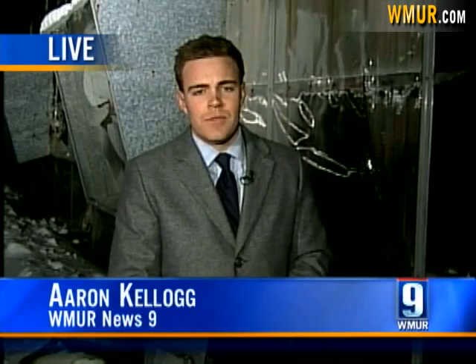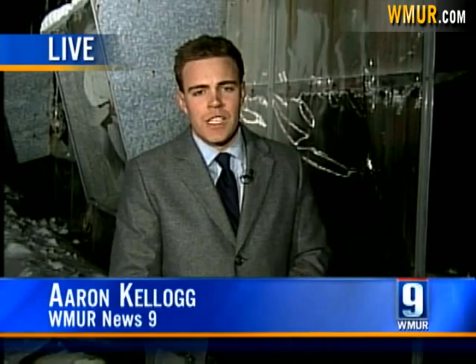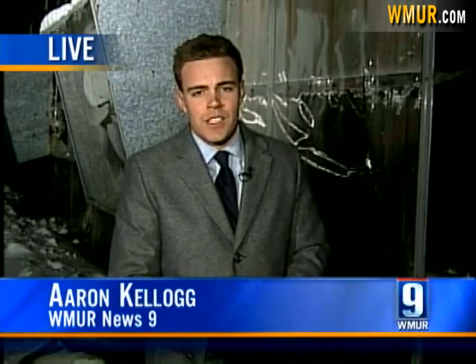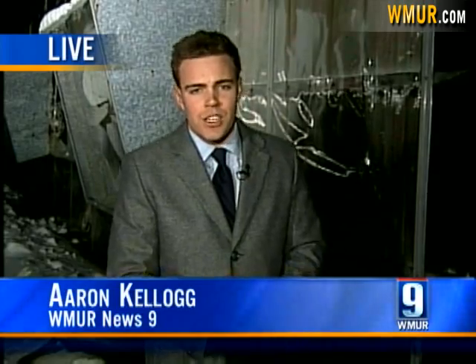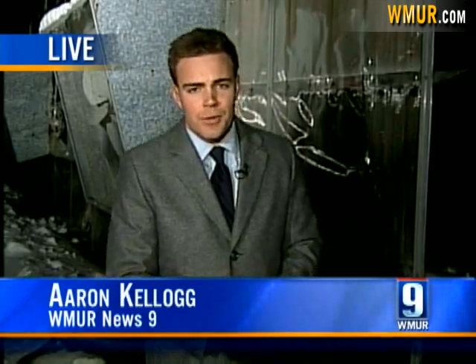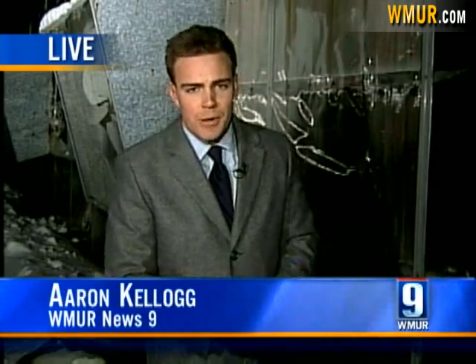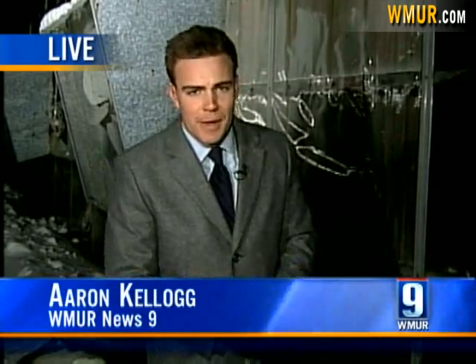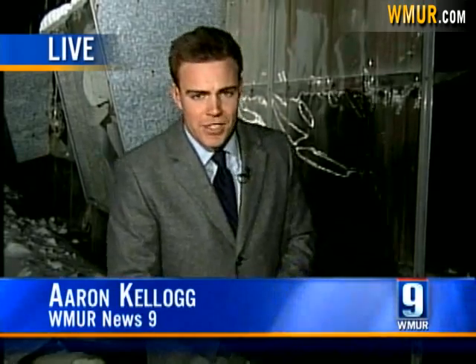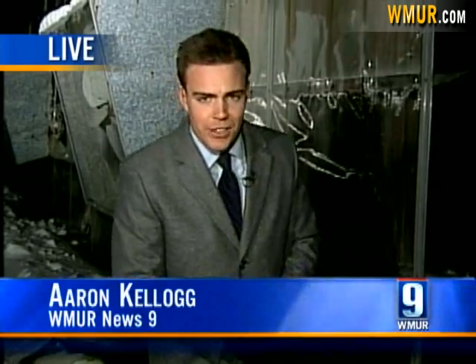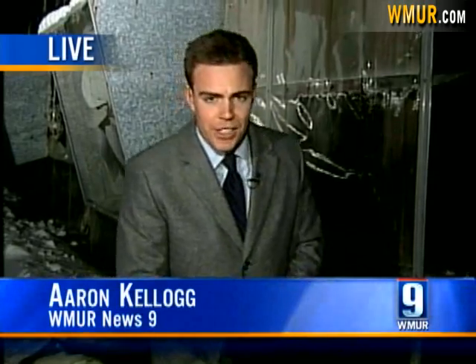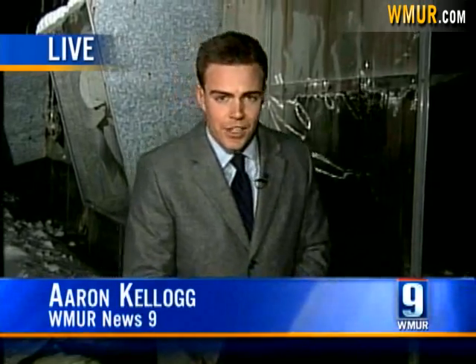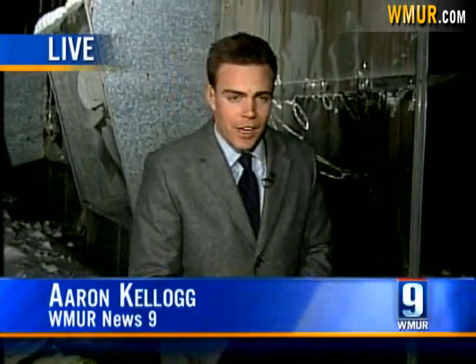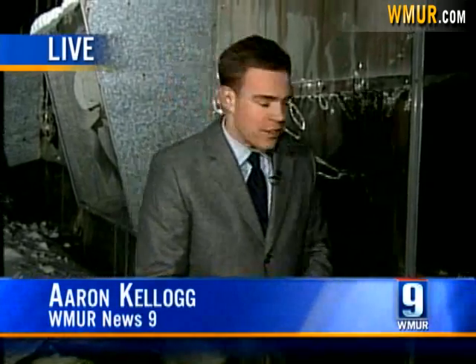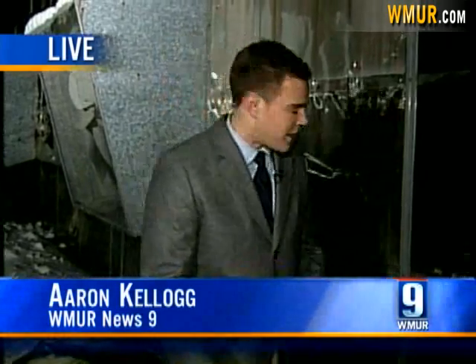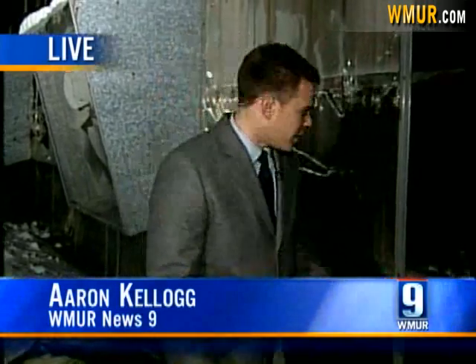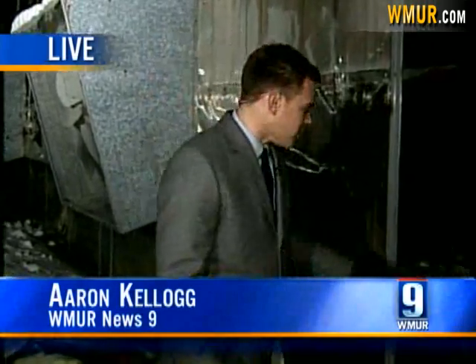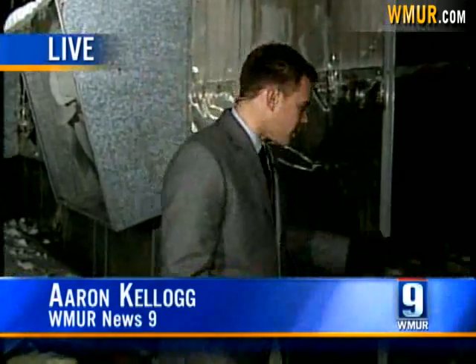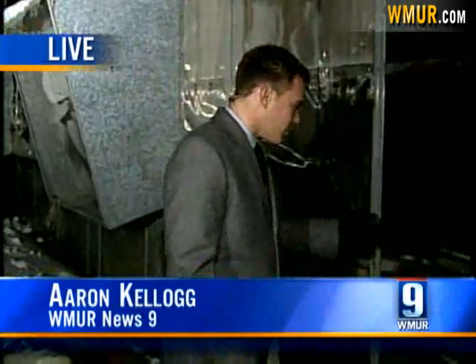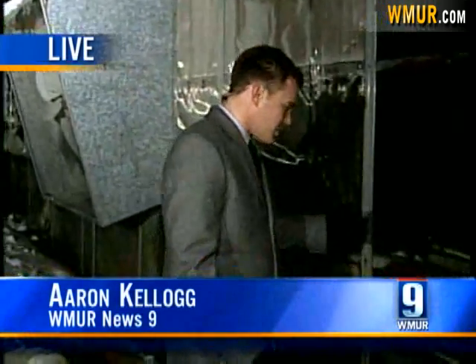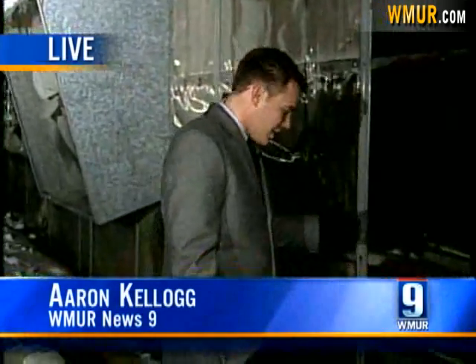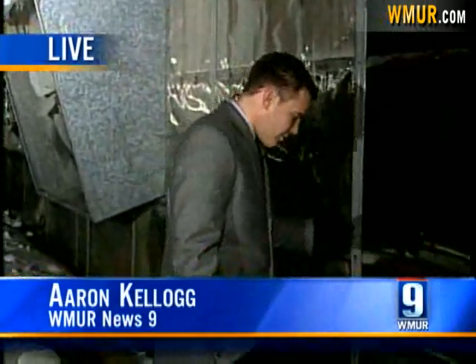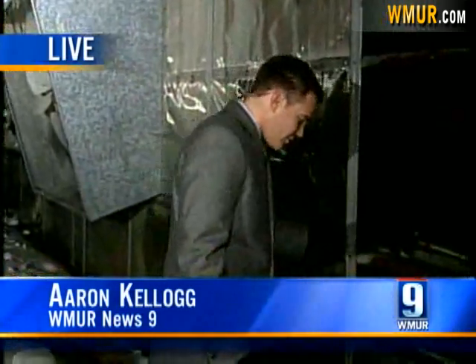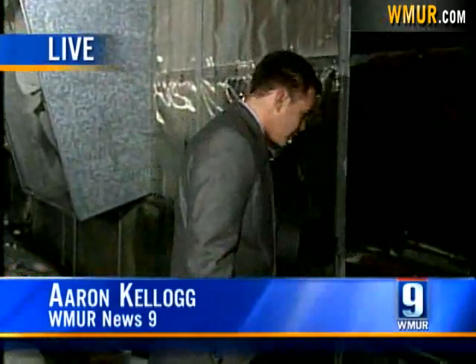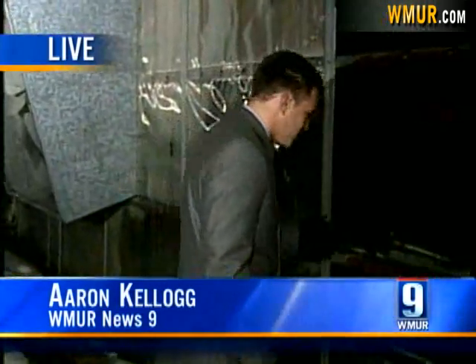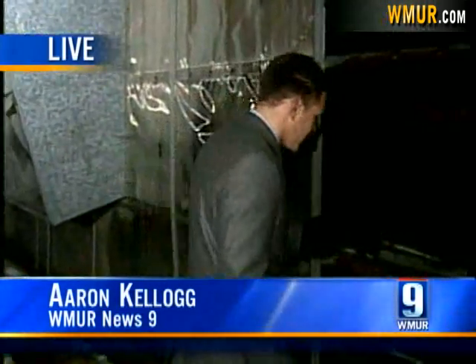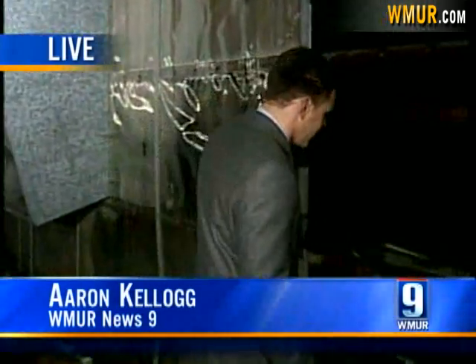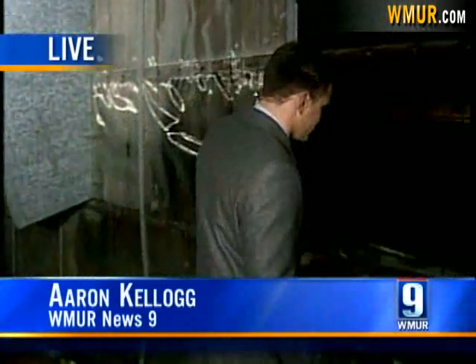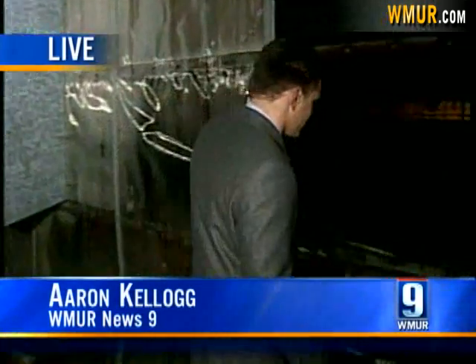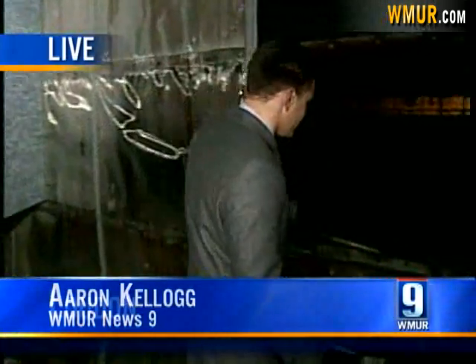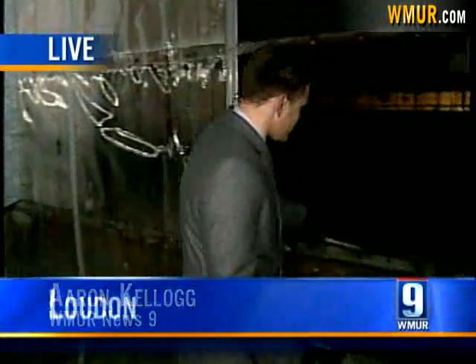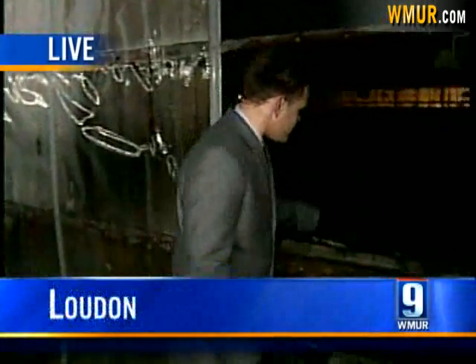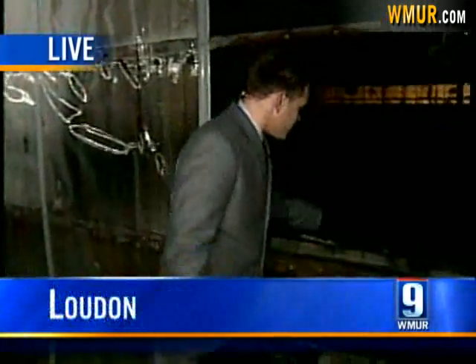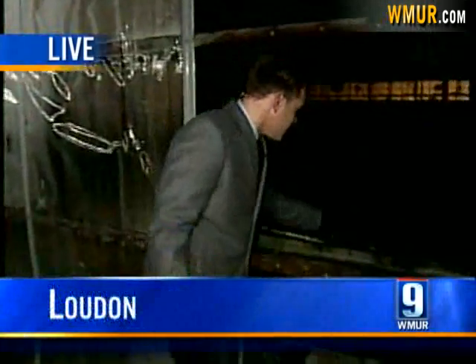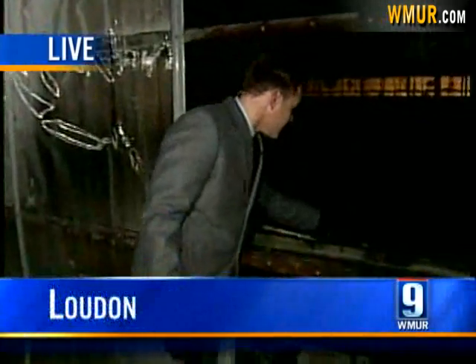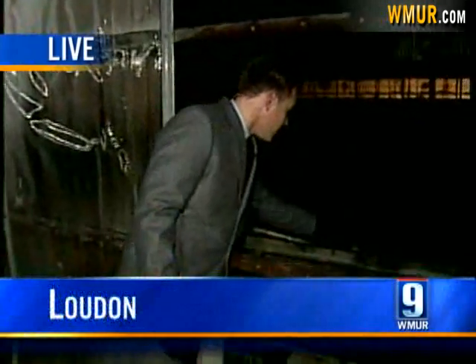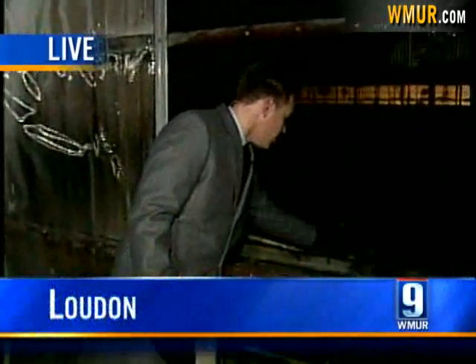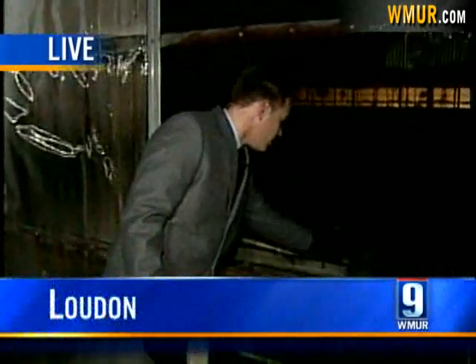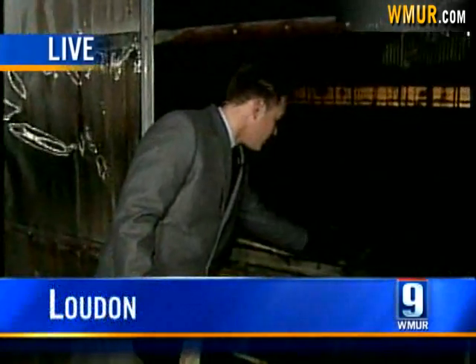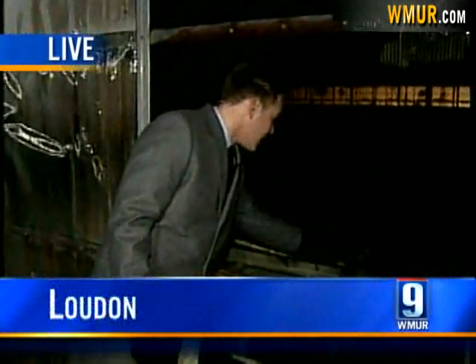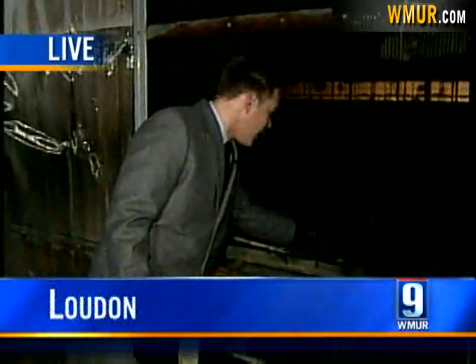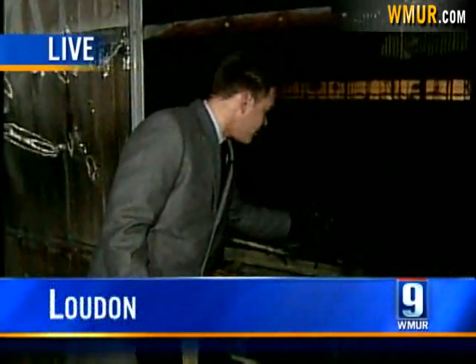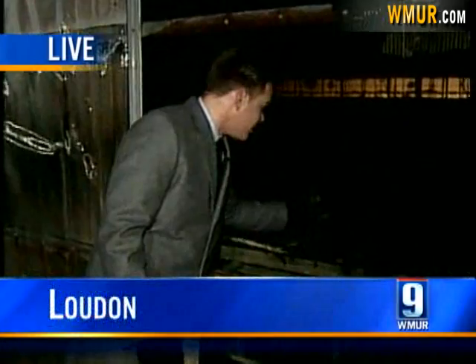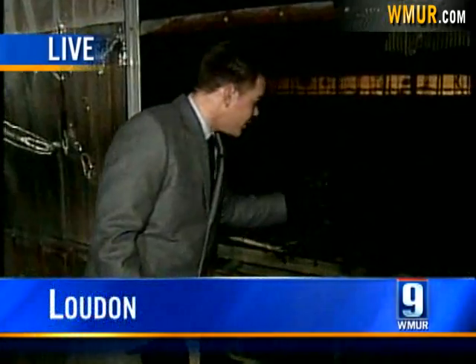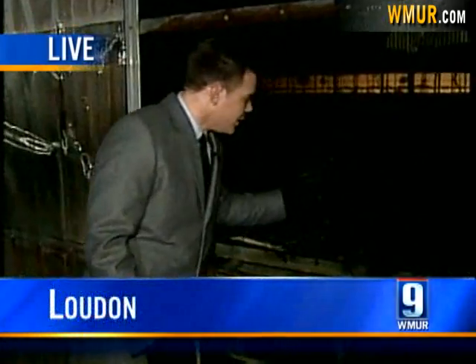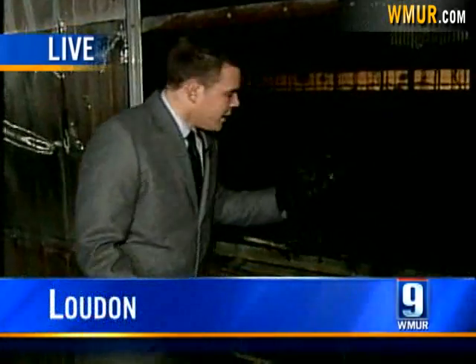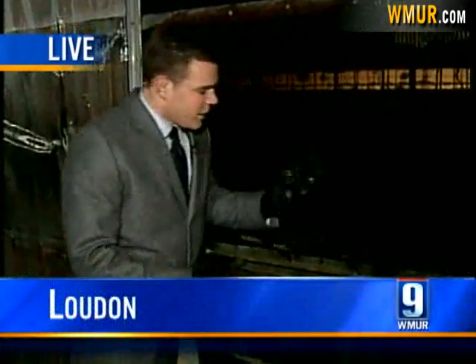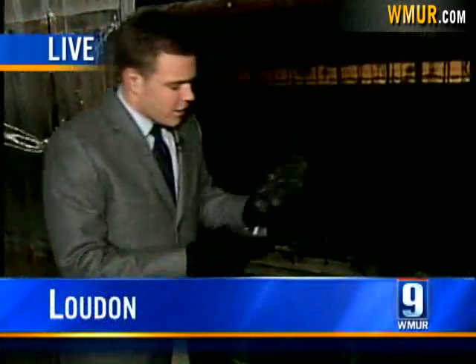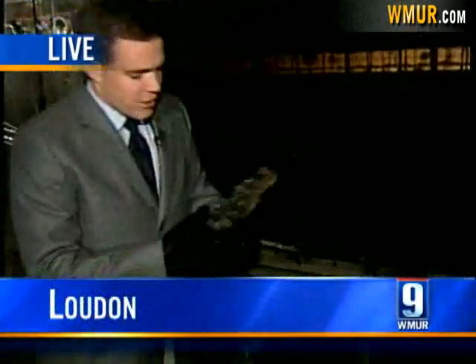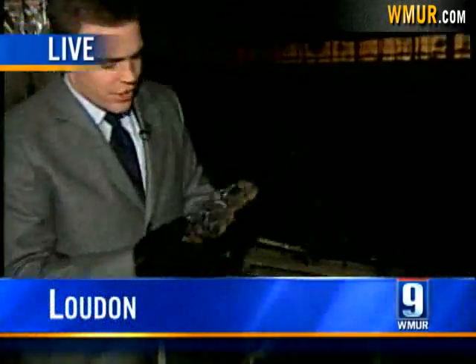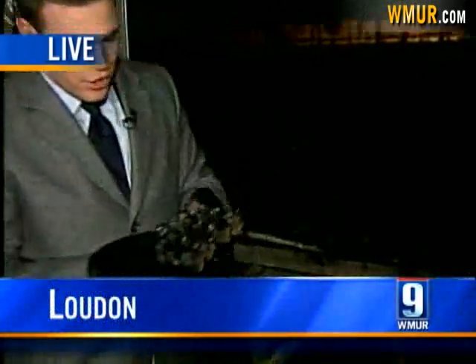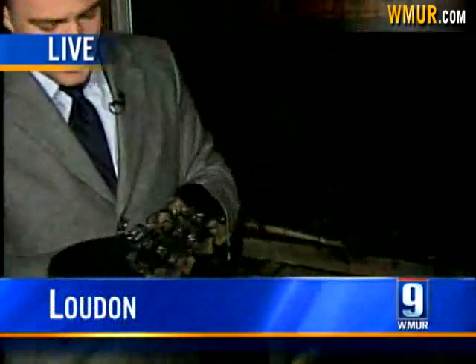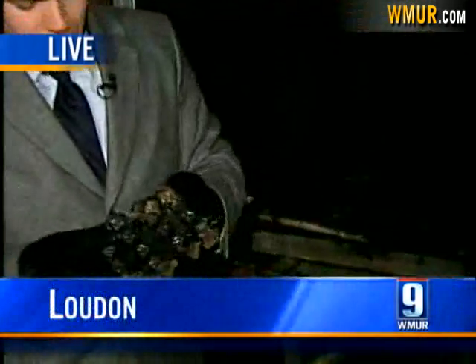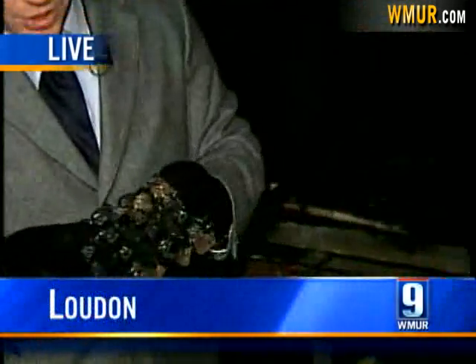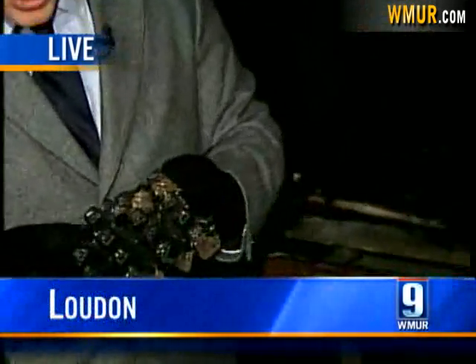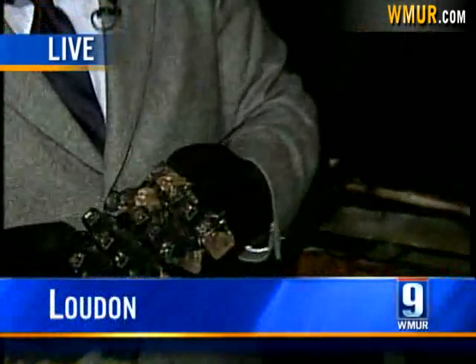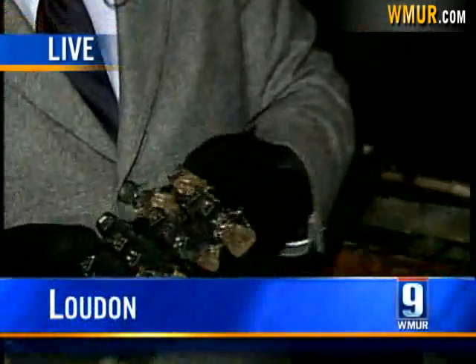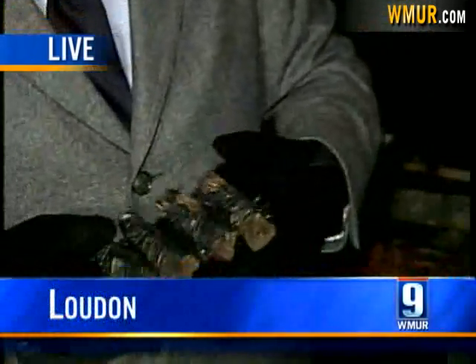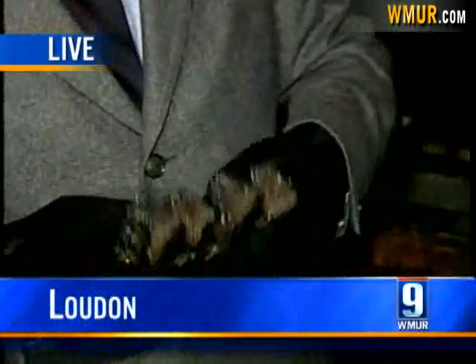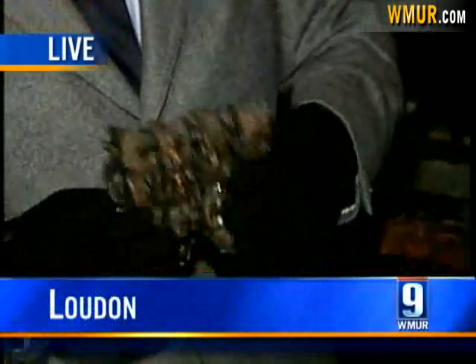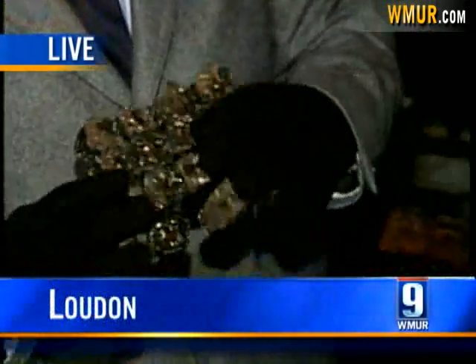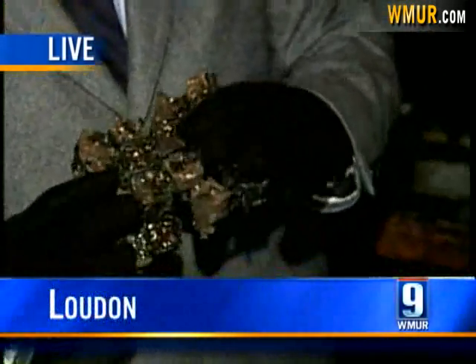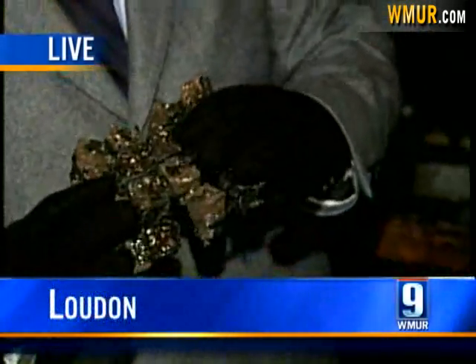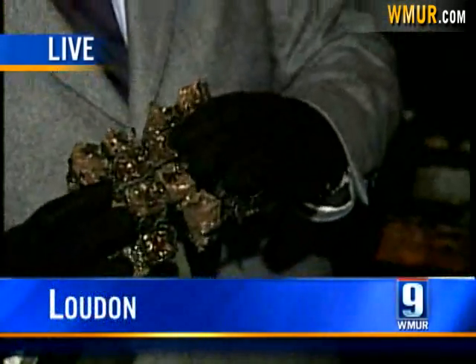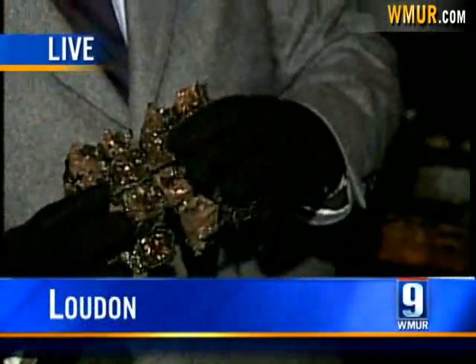Tom, what a mess out here. Take a look at what's left of the plants — this is really all that we have here. You can see they're really just kind of charred cubes.